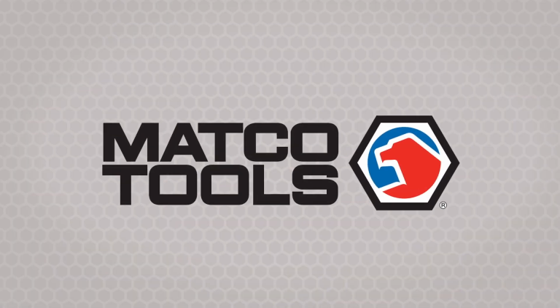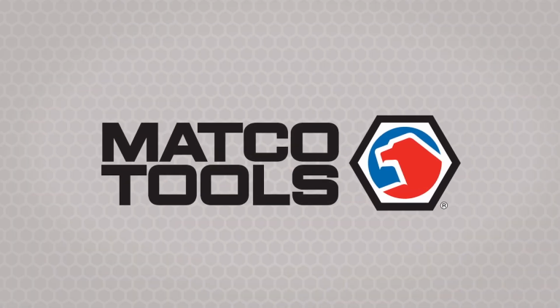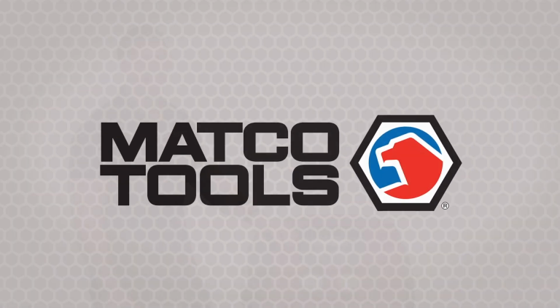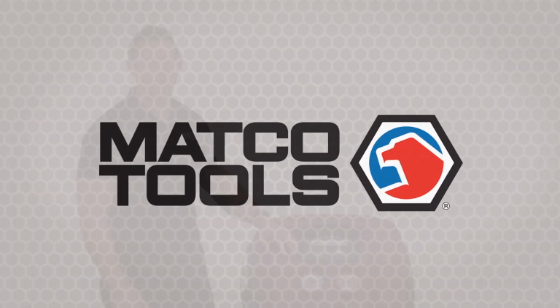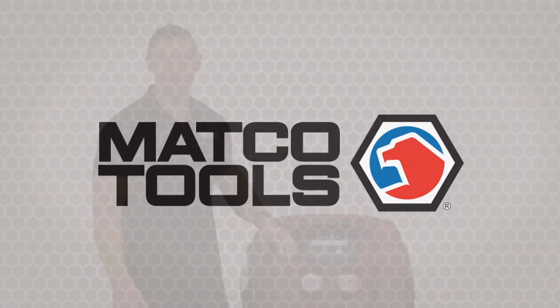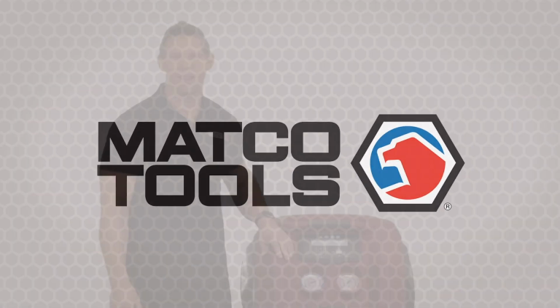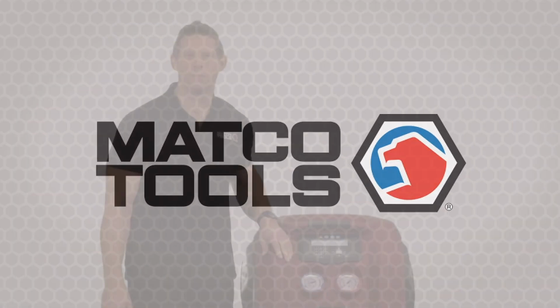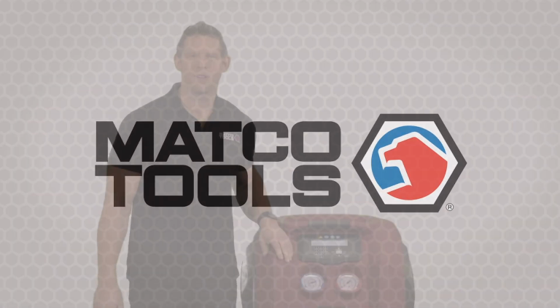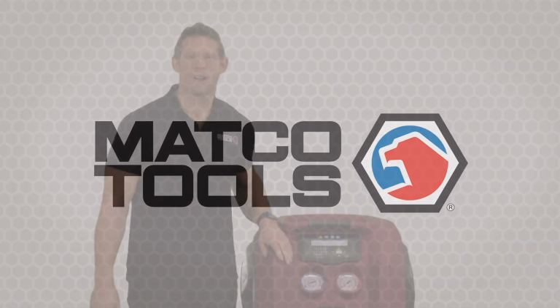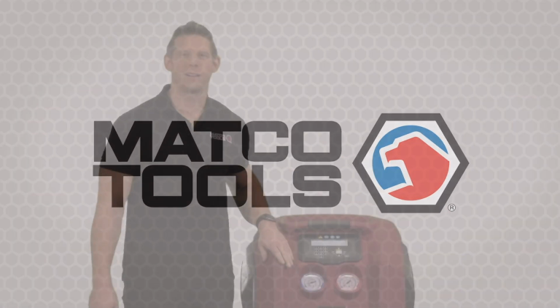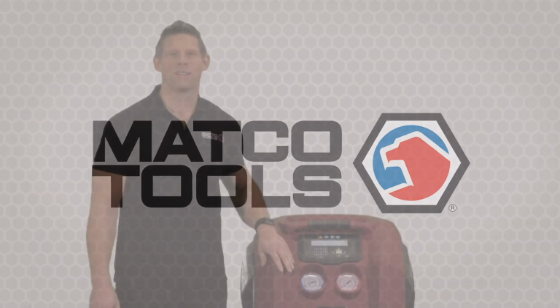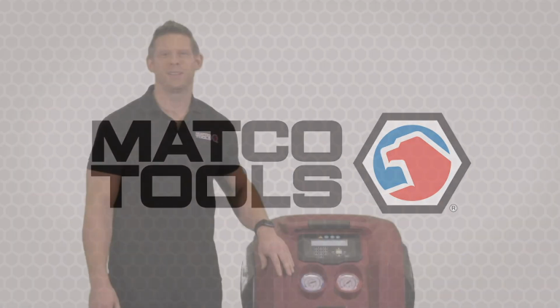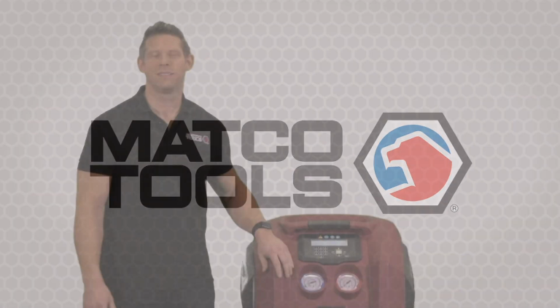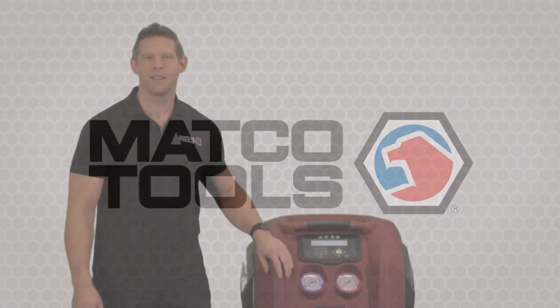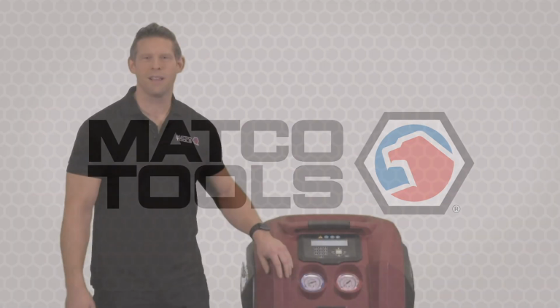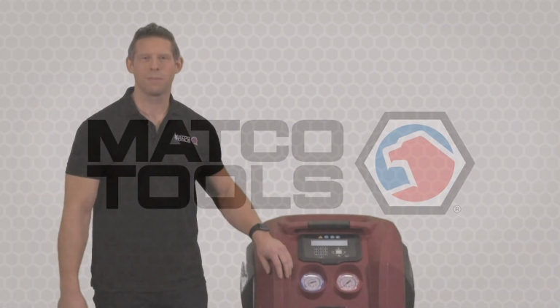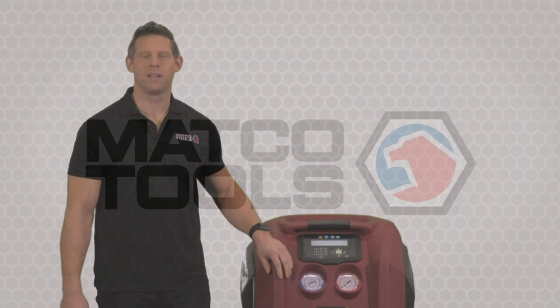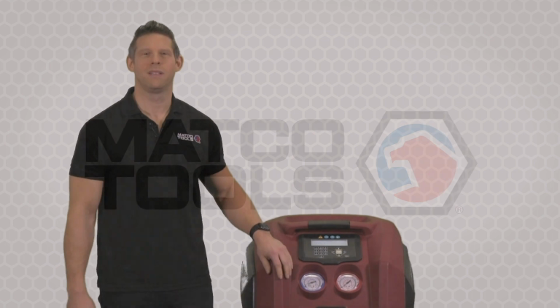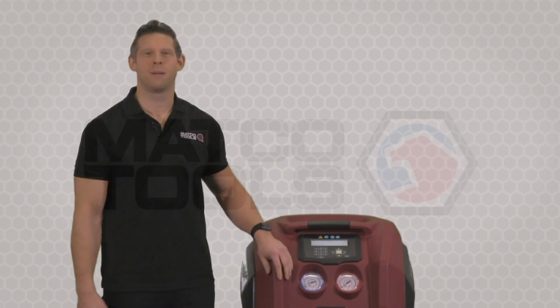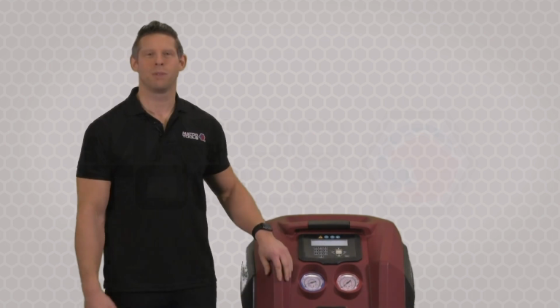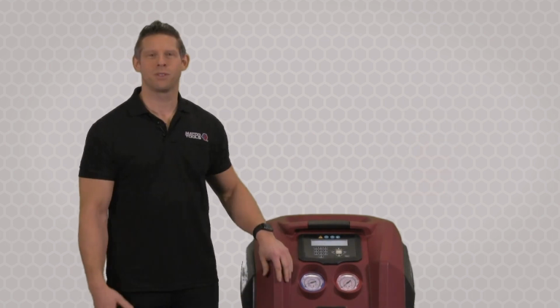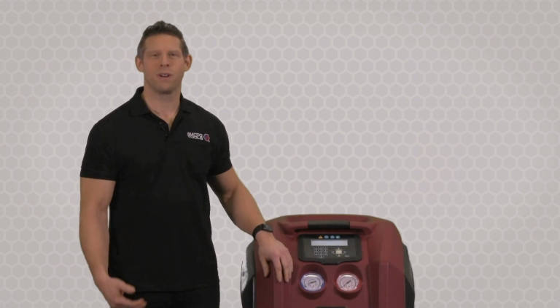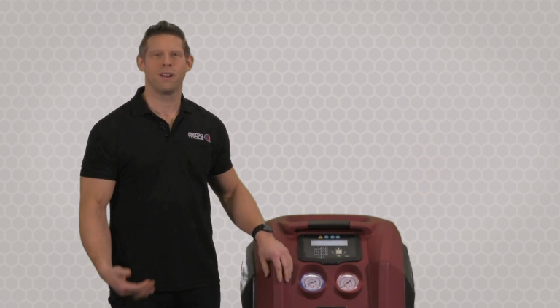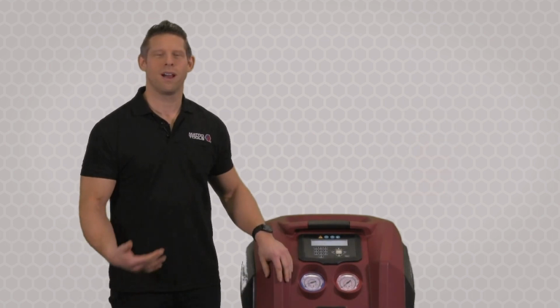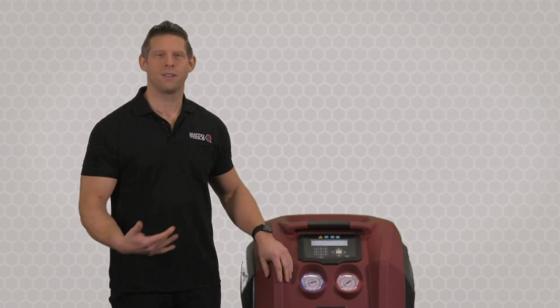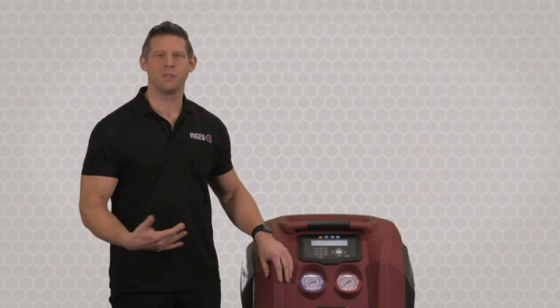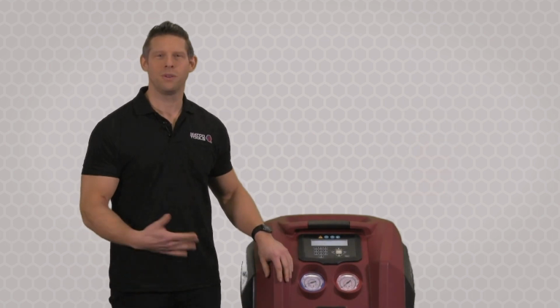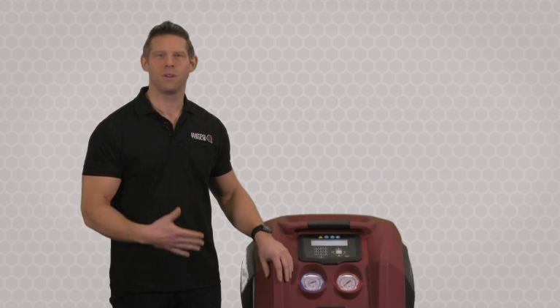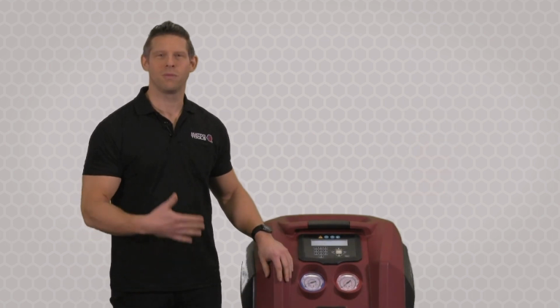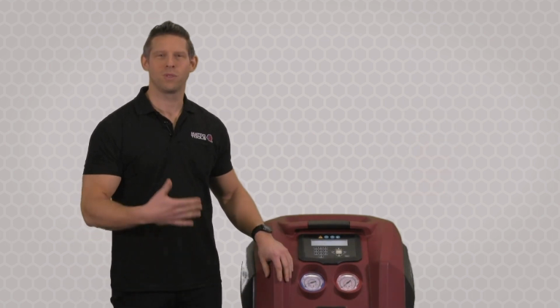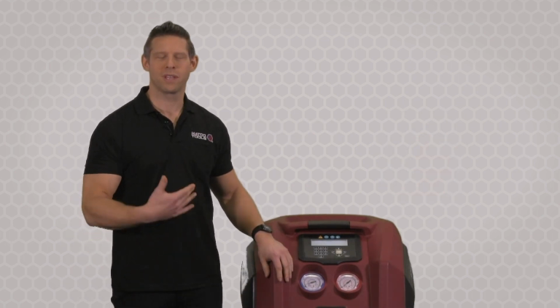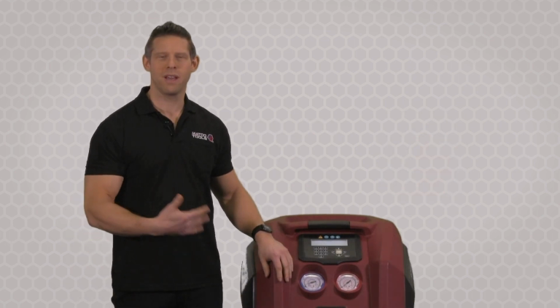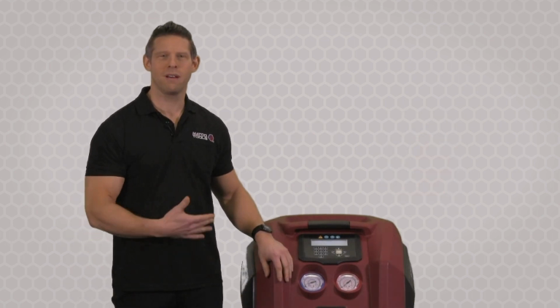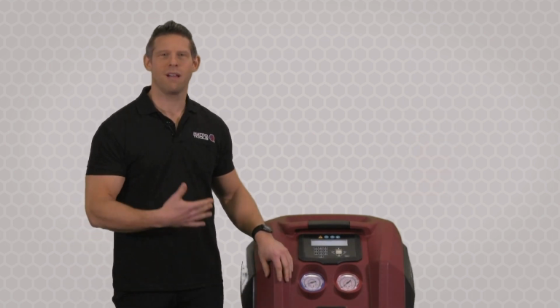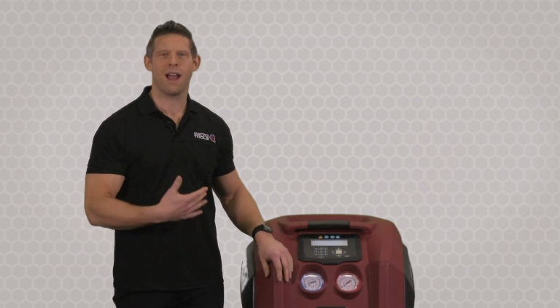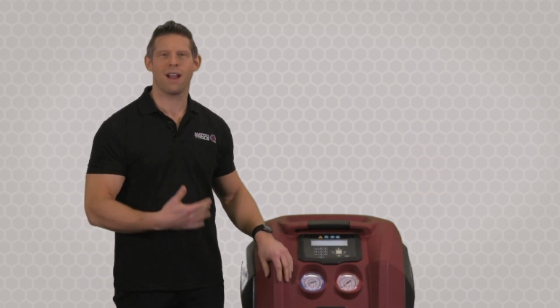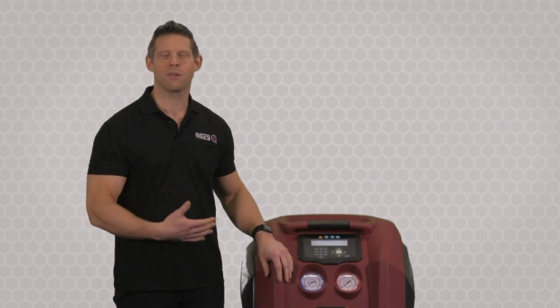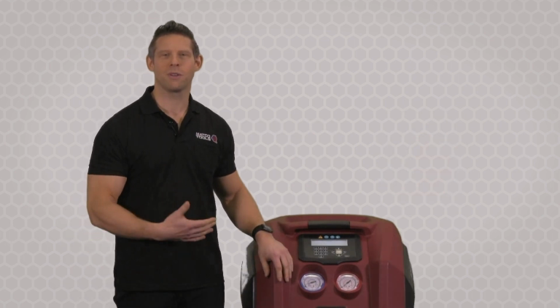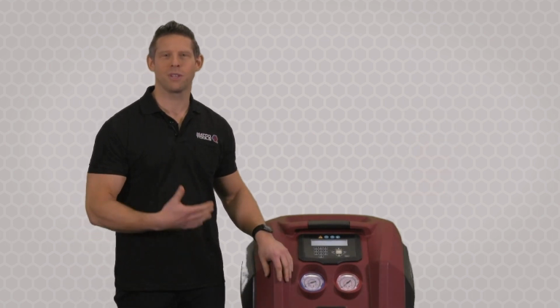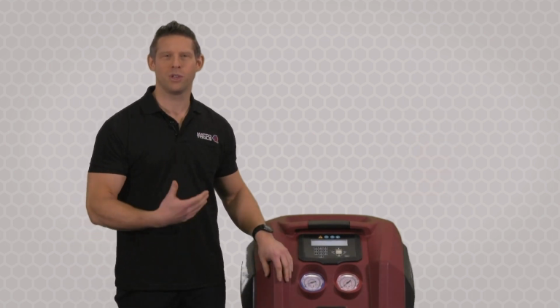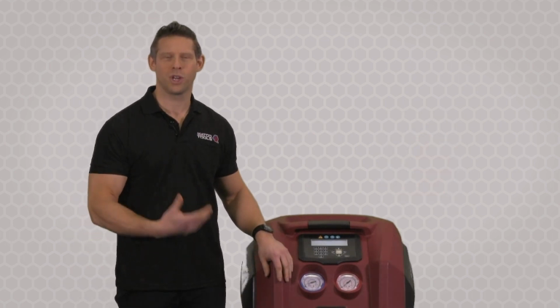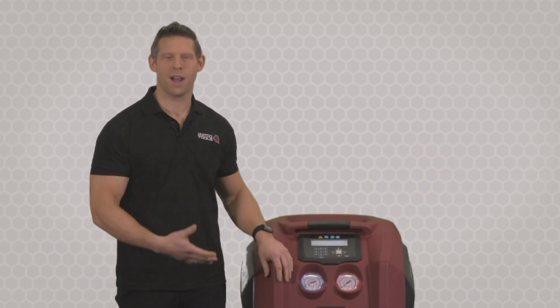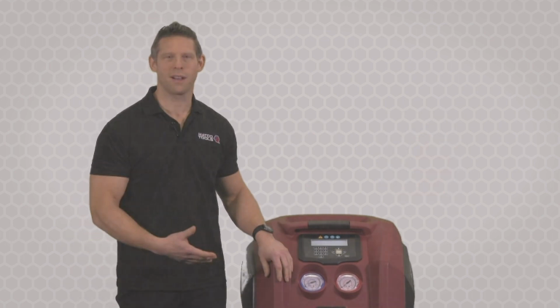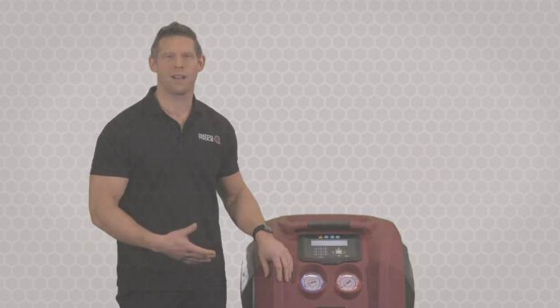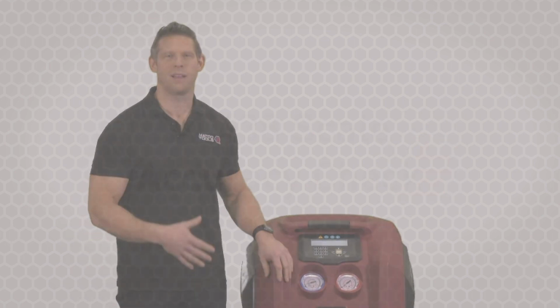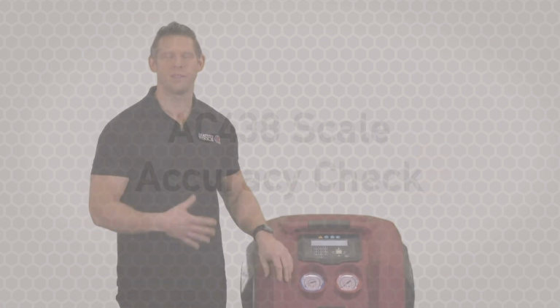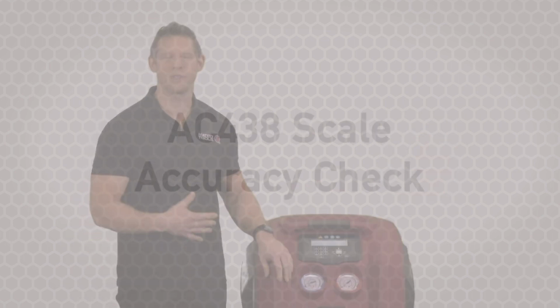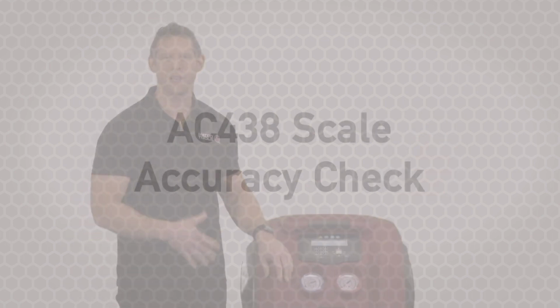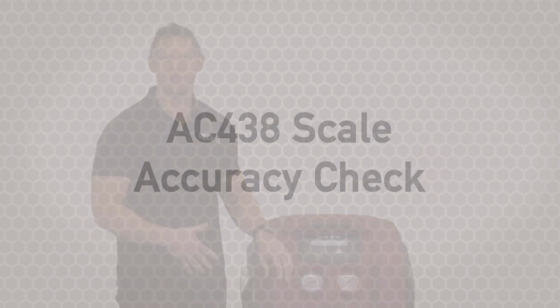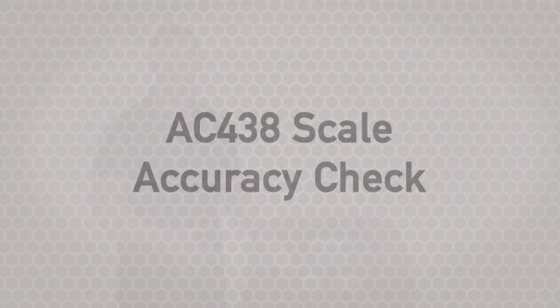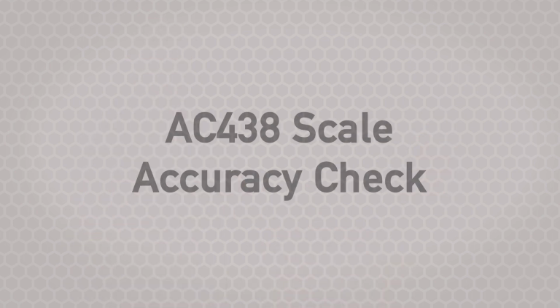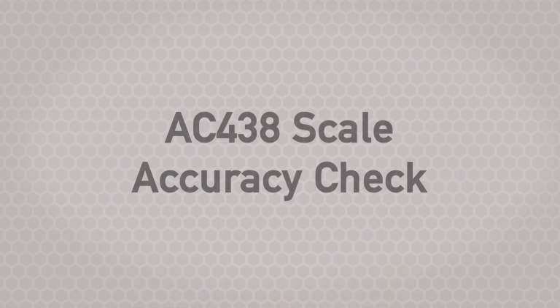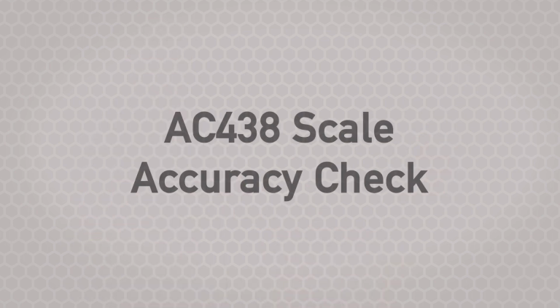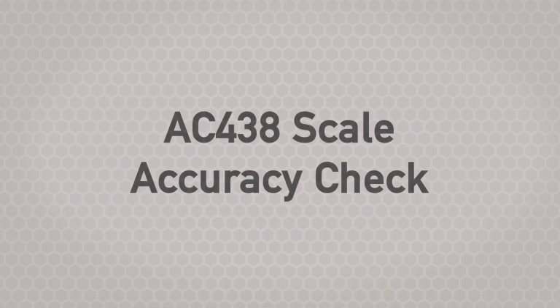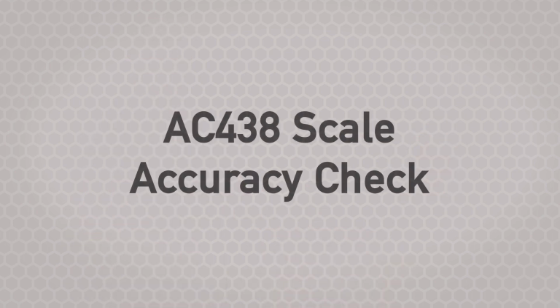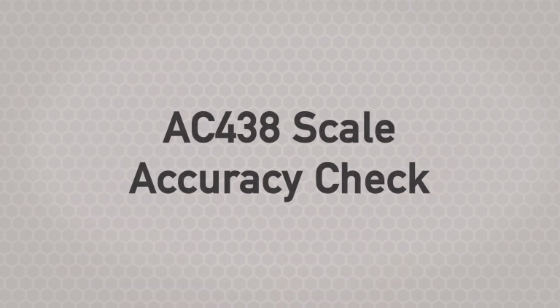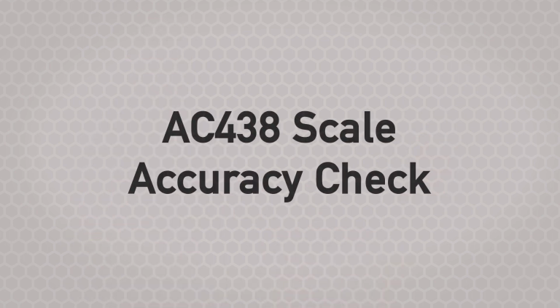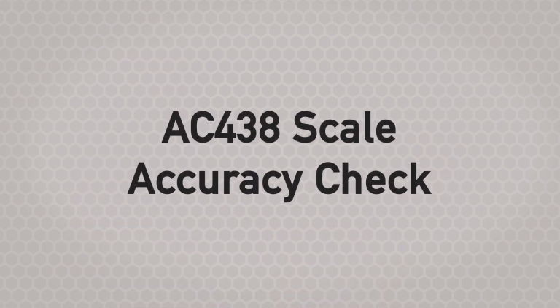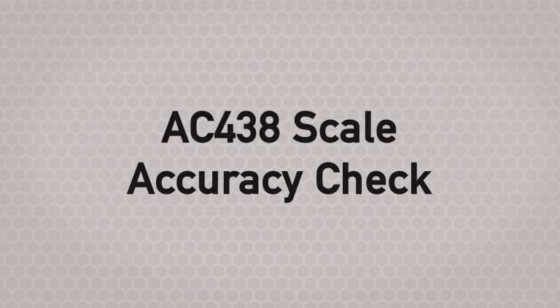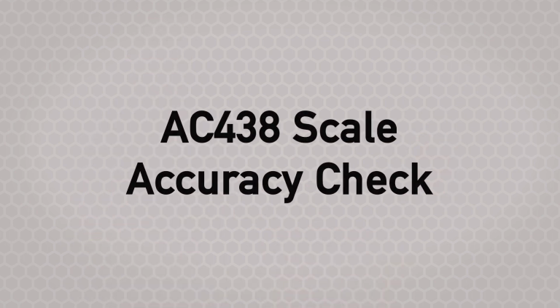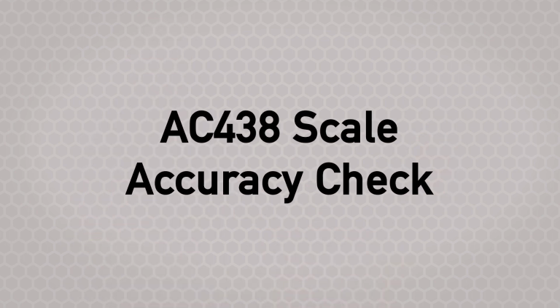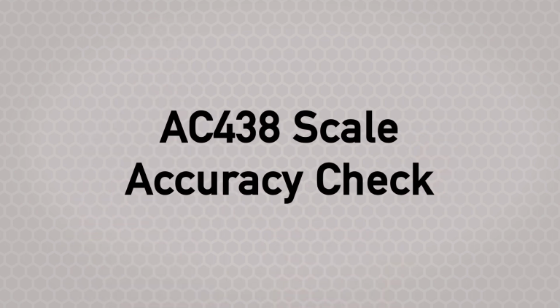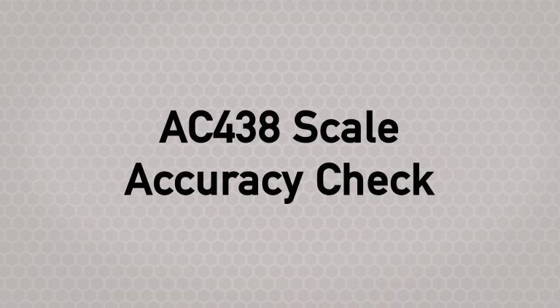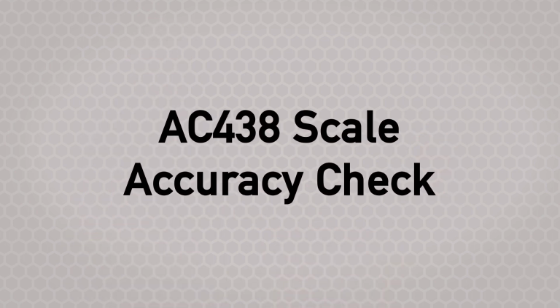Hi, I'm Chuck, and today I'm going to demonstrate how to do a scale accuracy check on this AC438 for Matco.